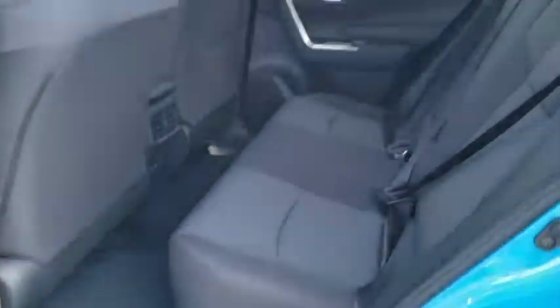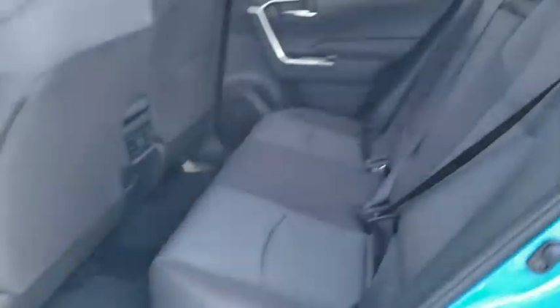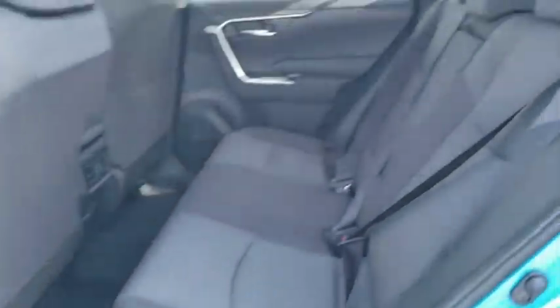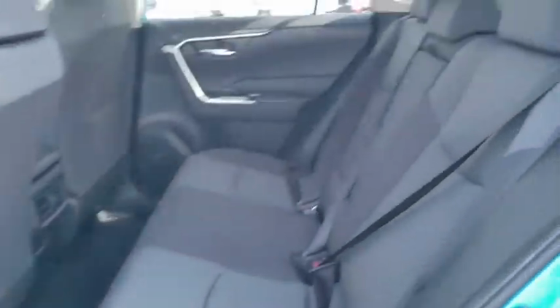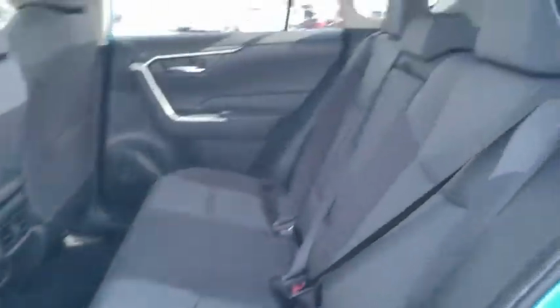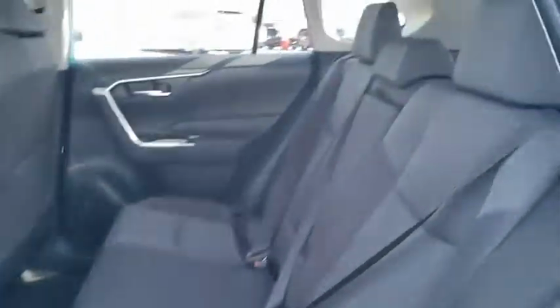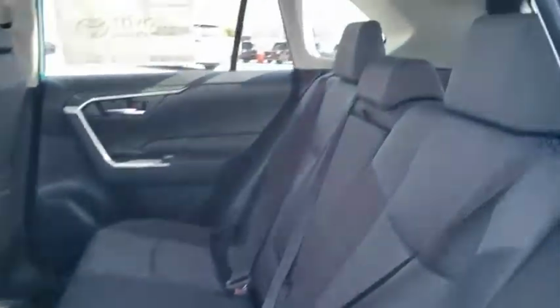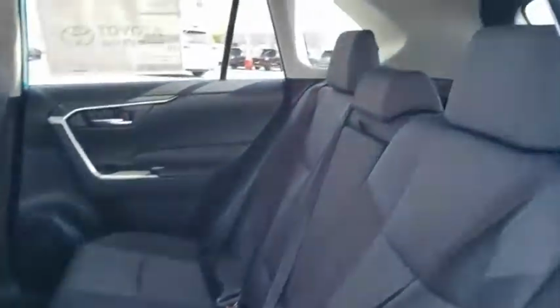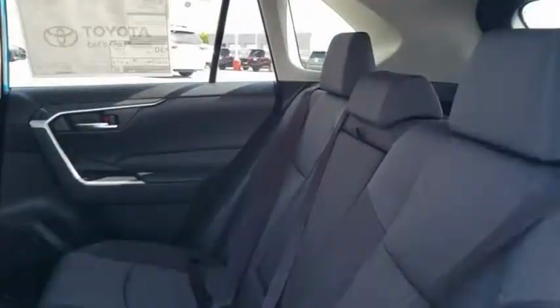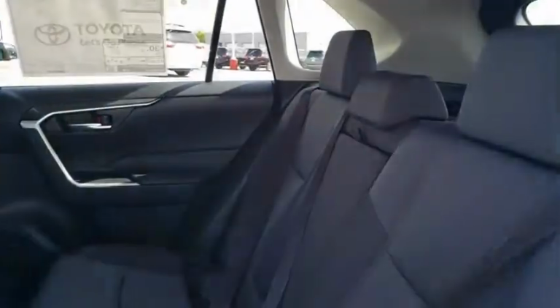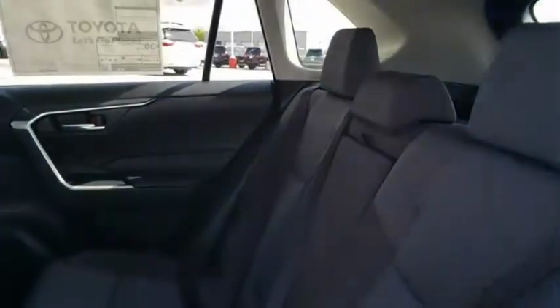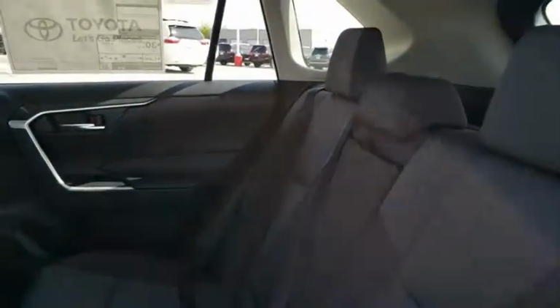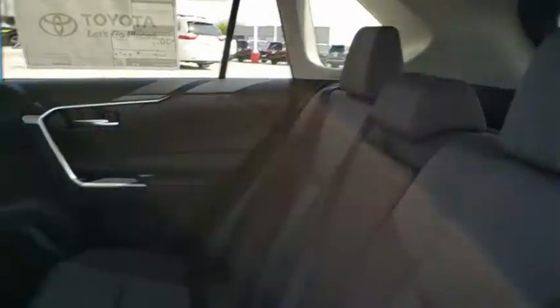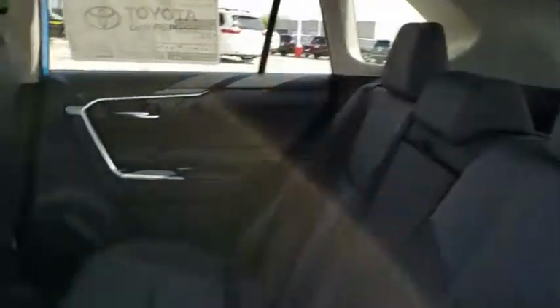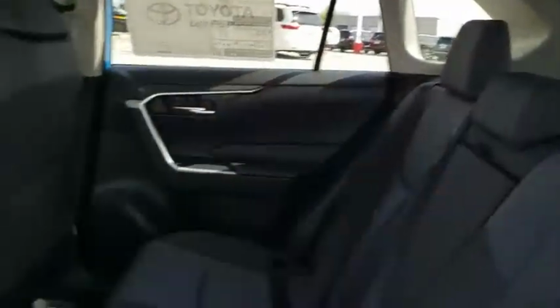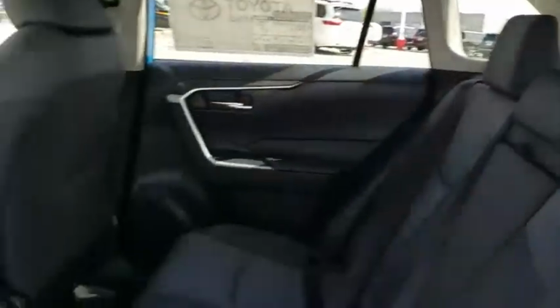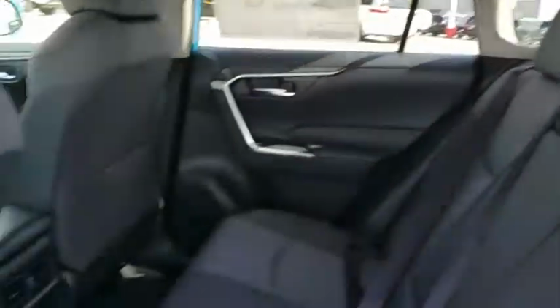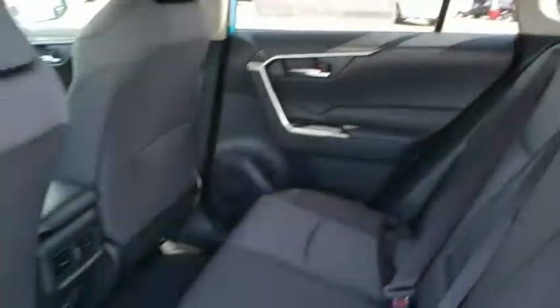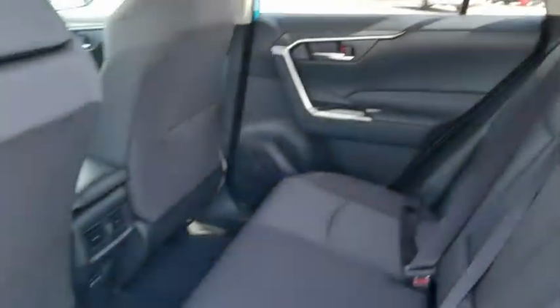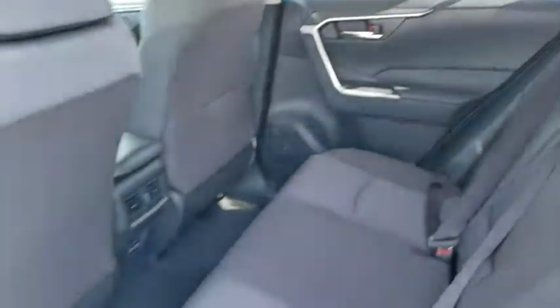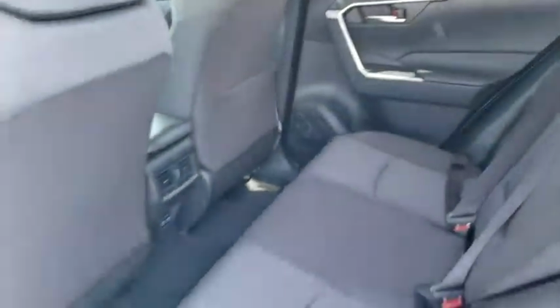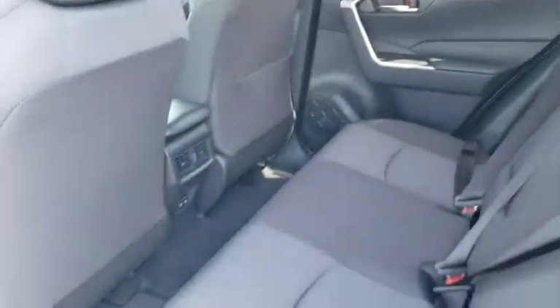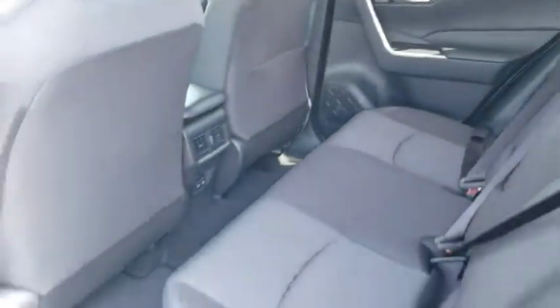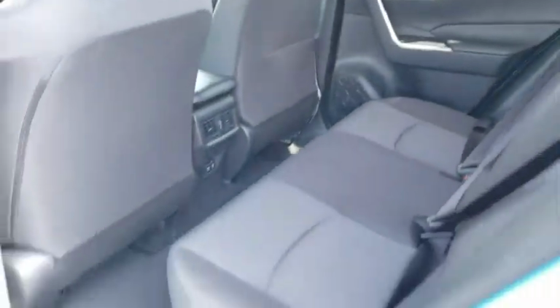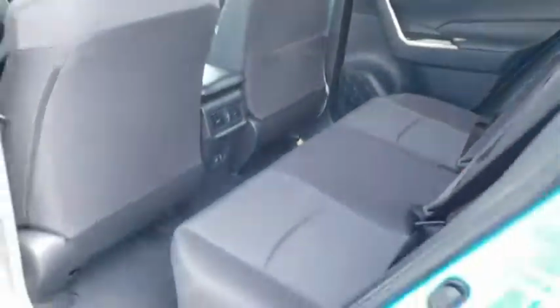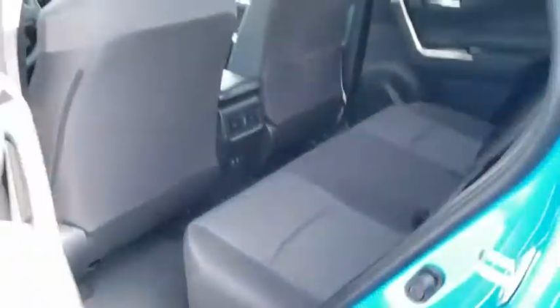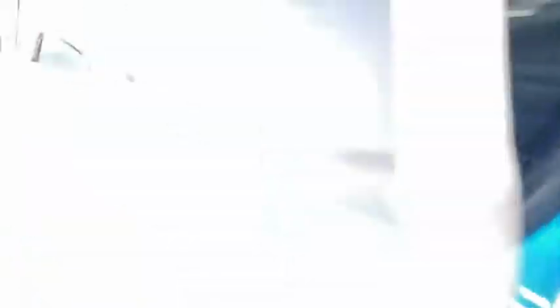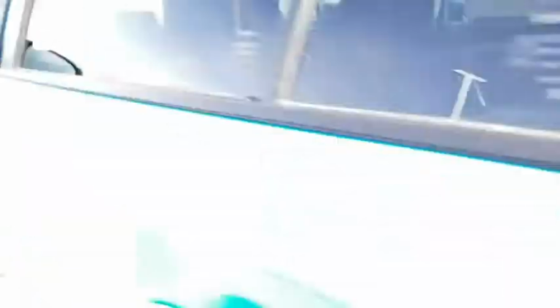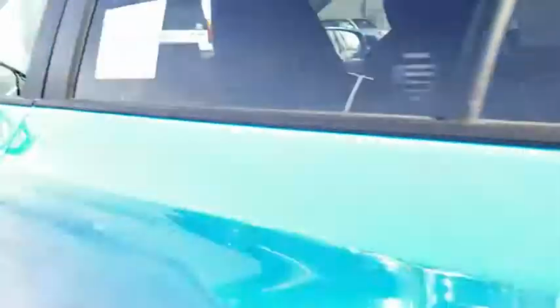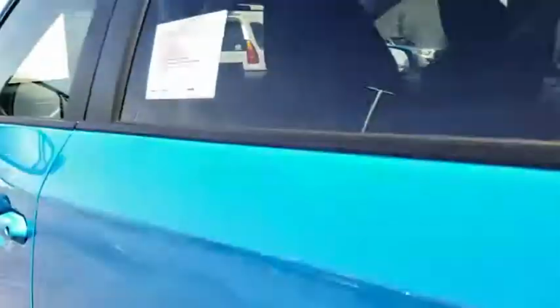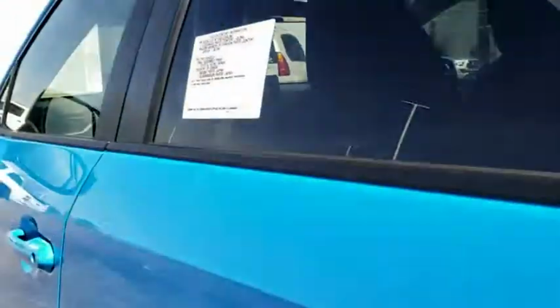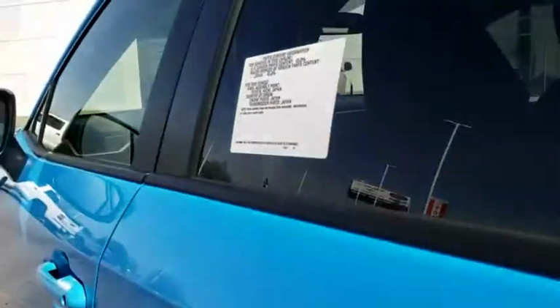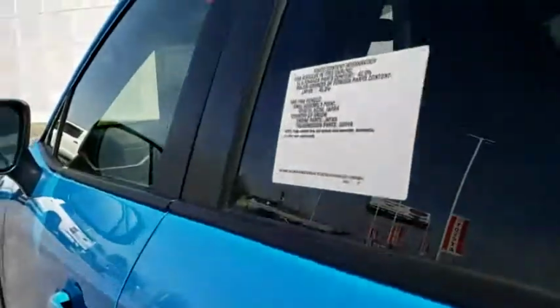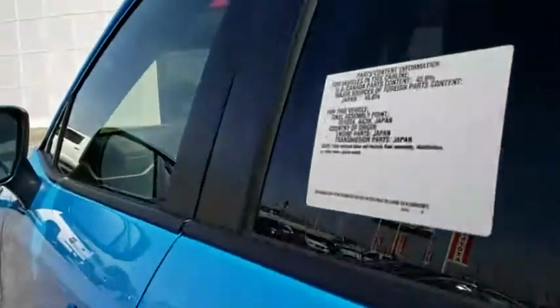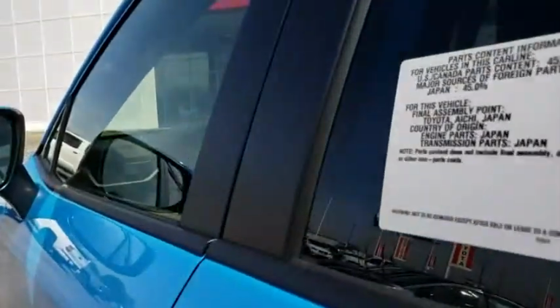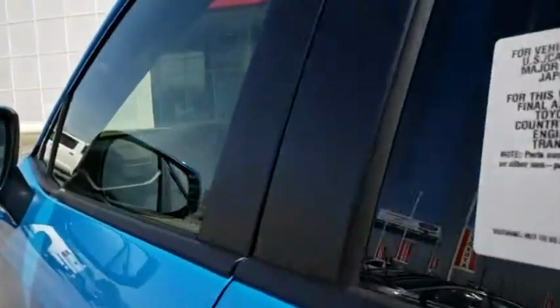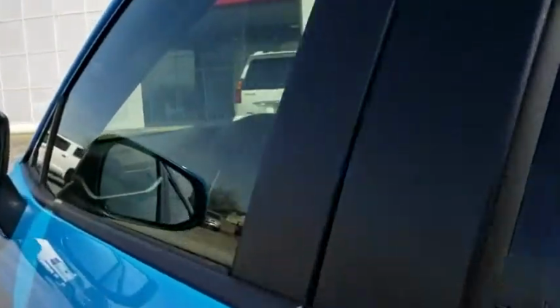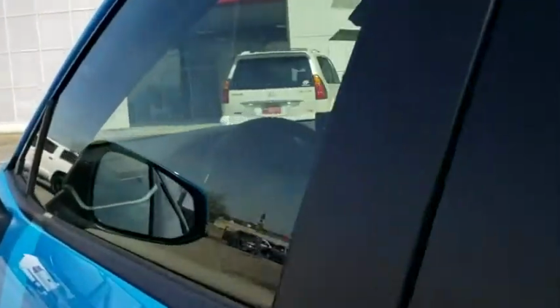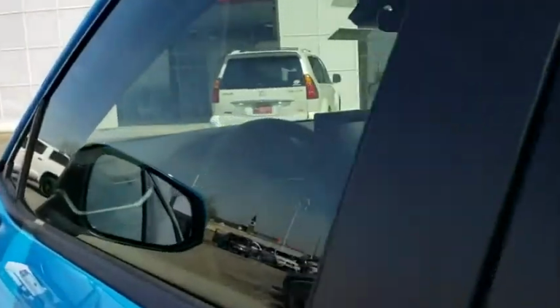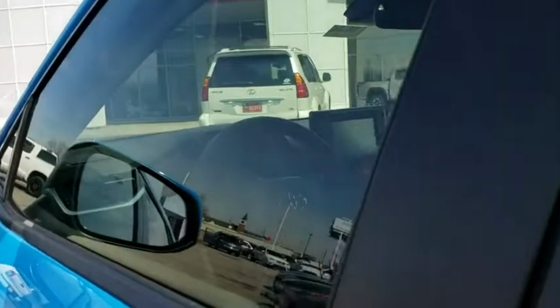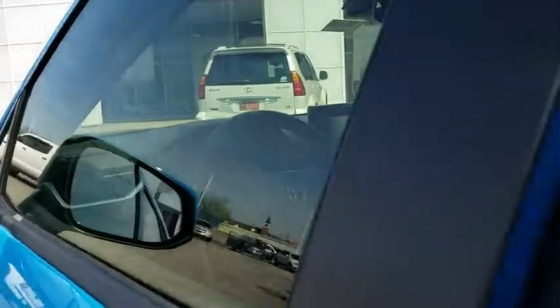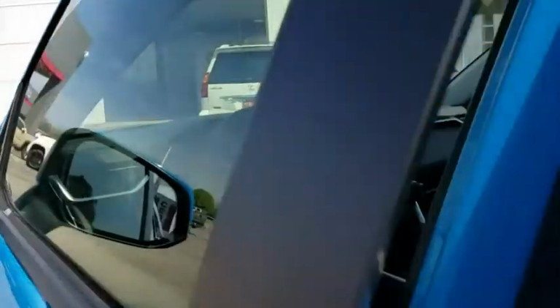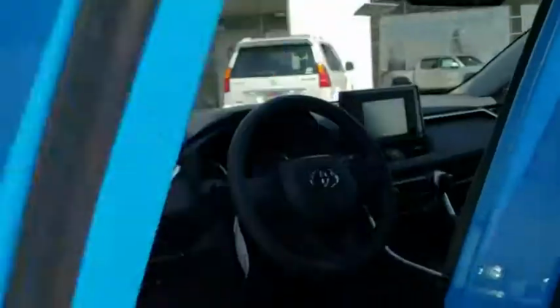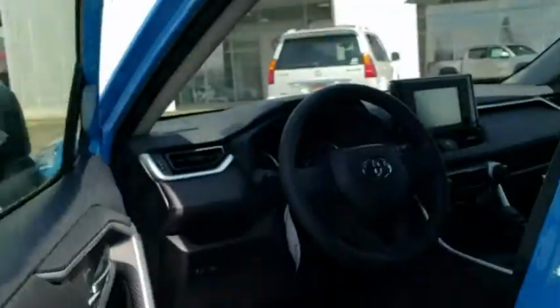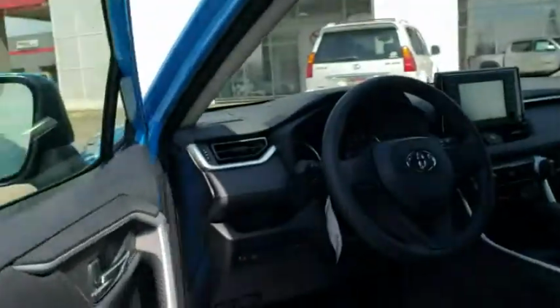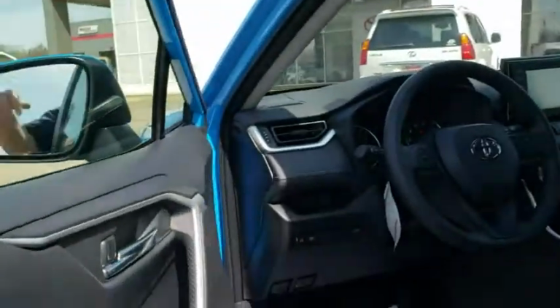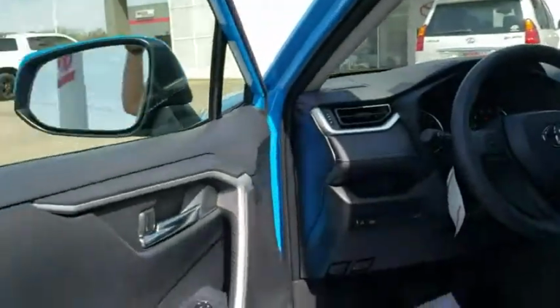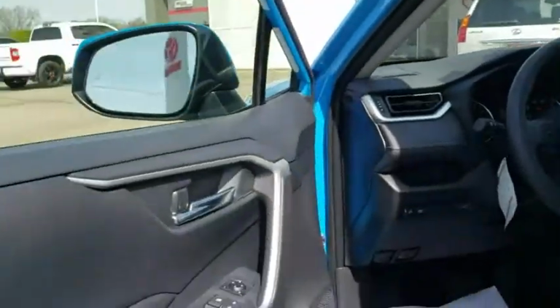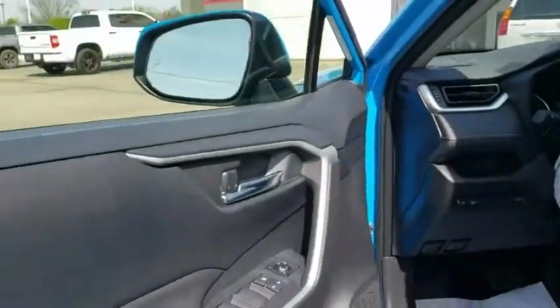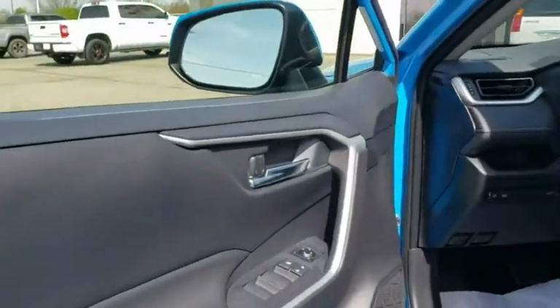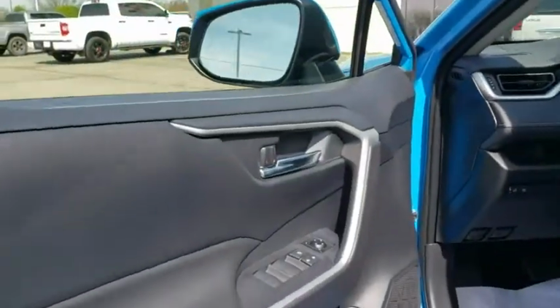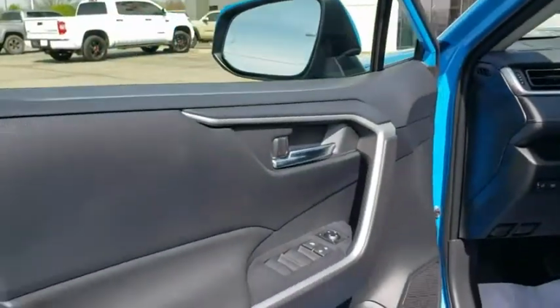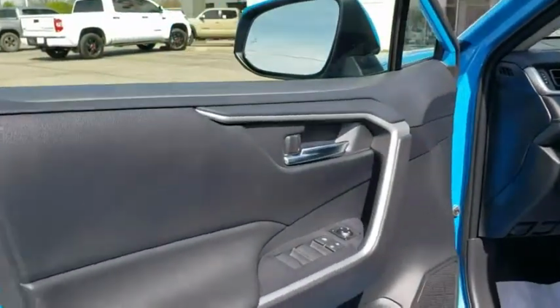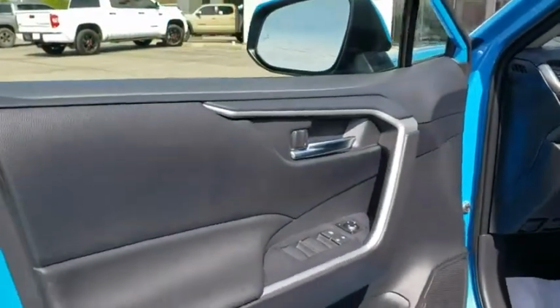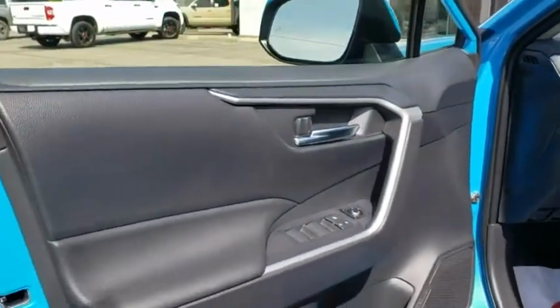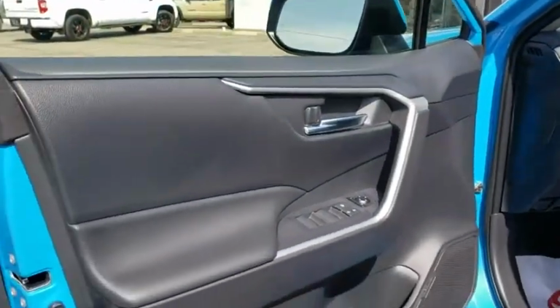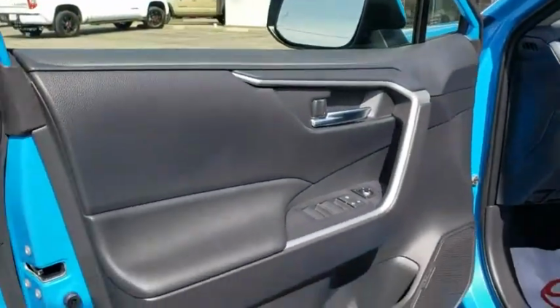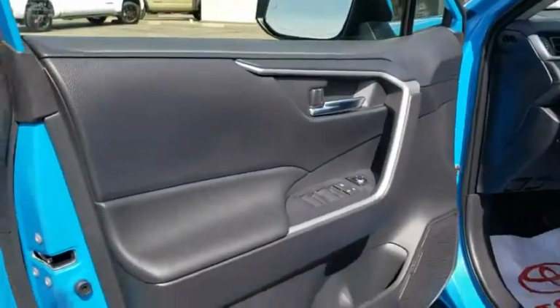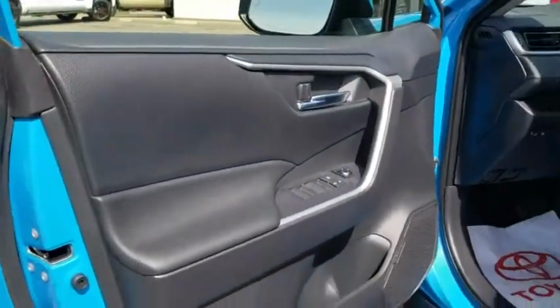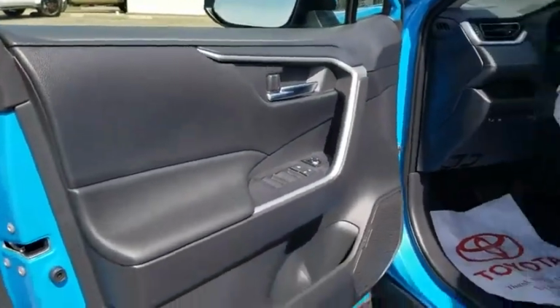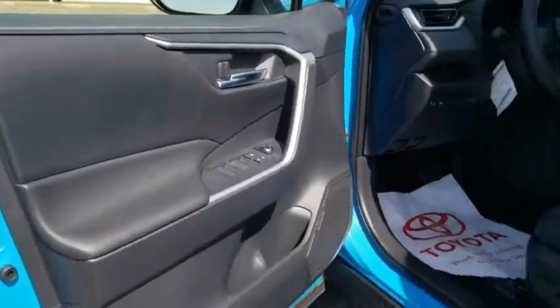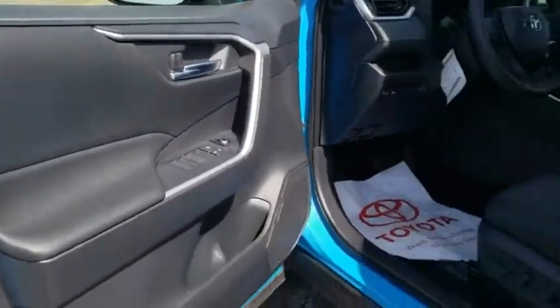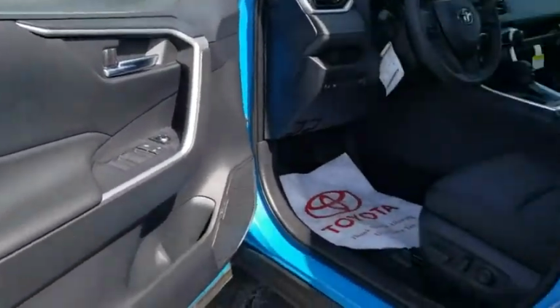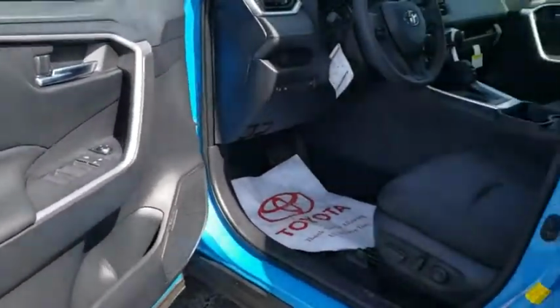Fog lights, power windows, rear window defroster, trip computer, remote keyless entry, overhead console, tachometer.